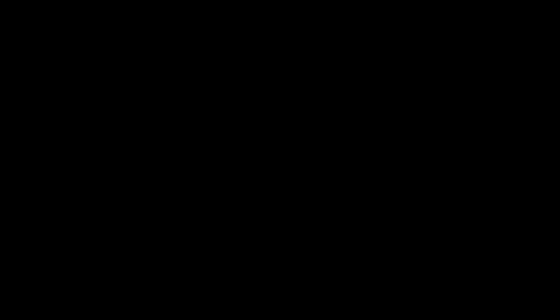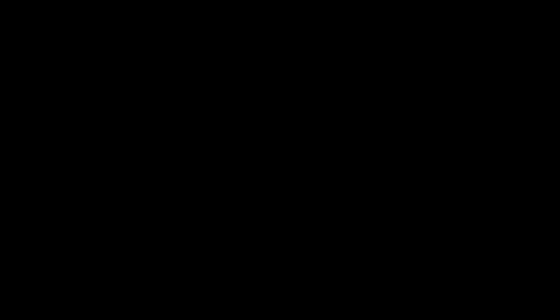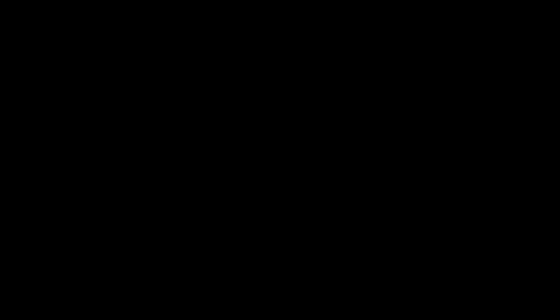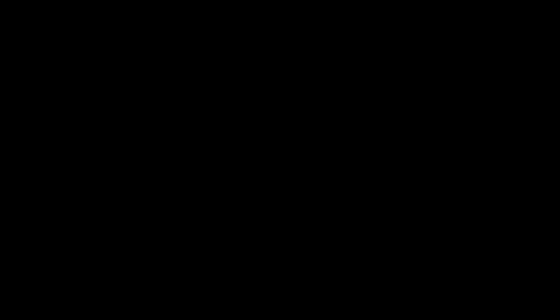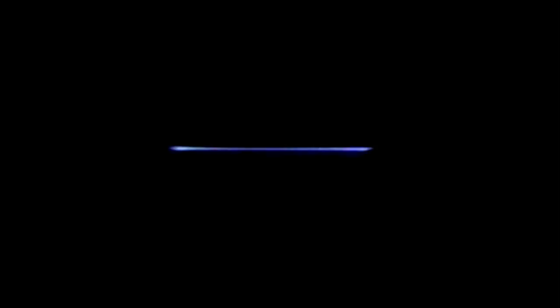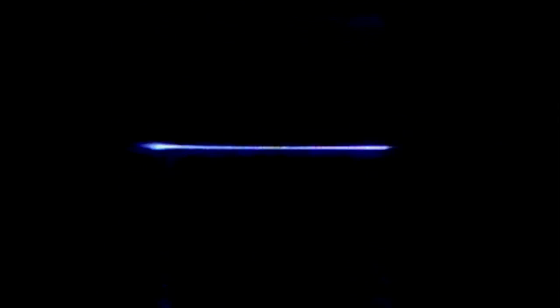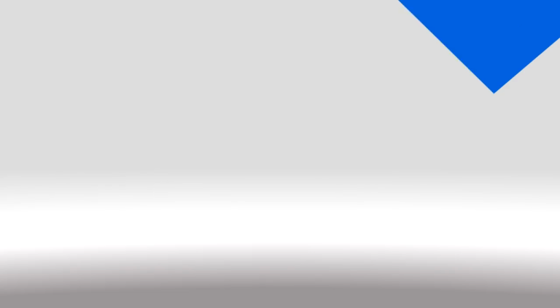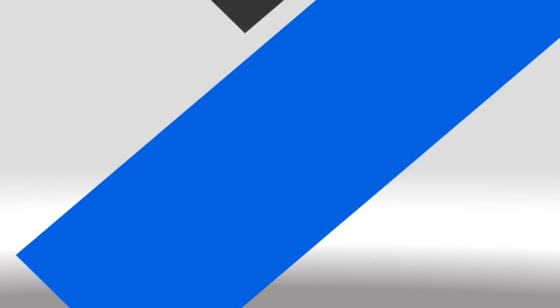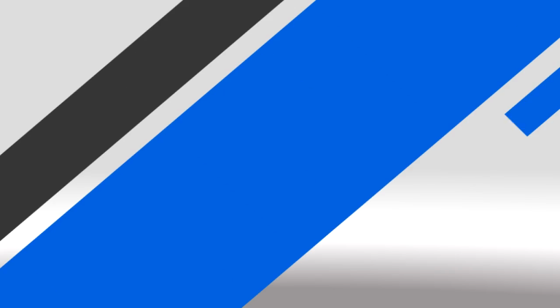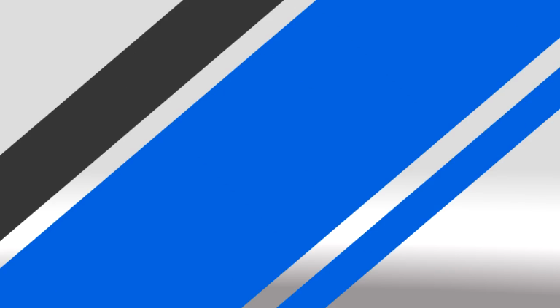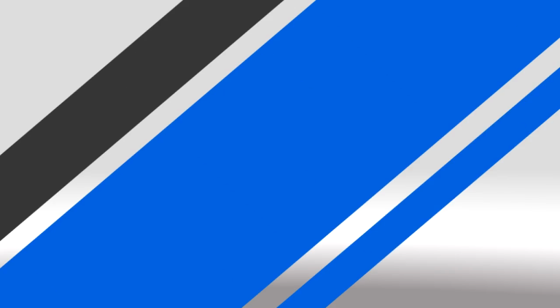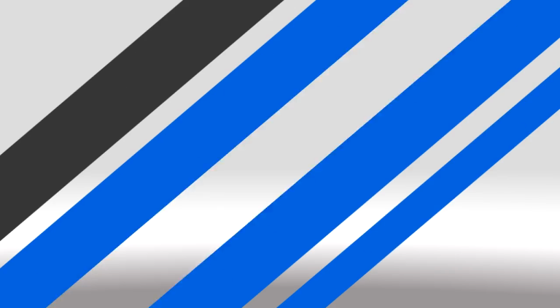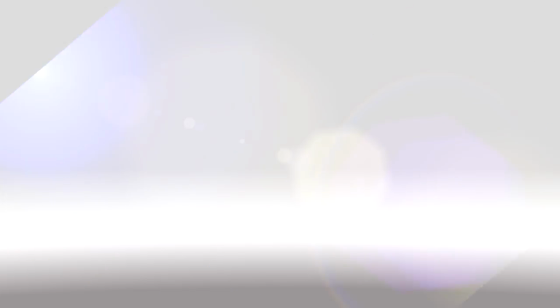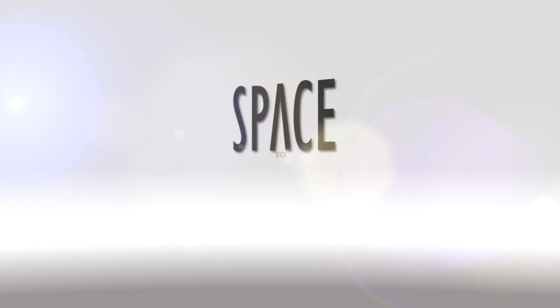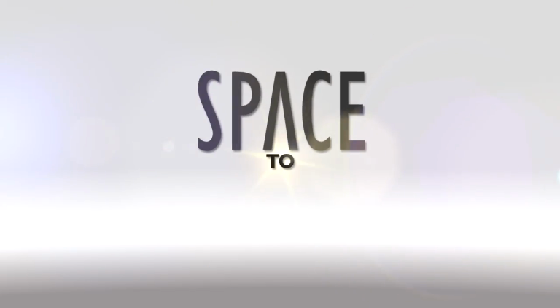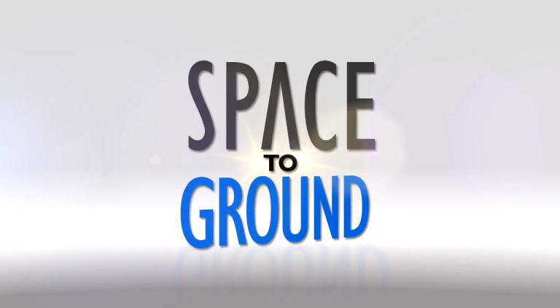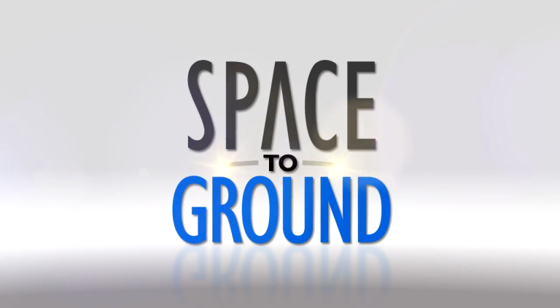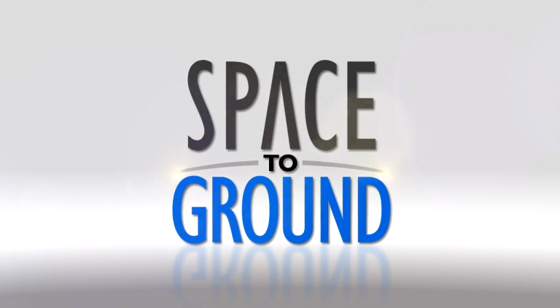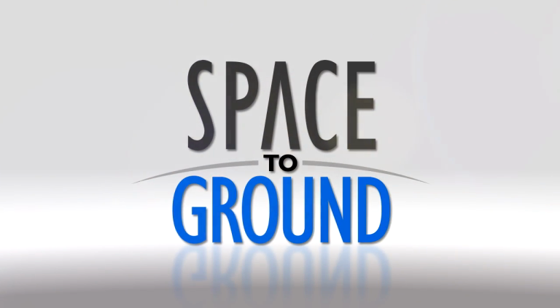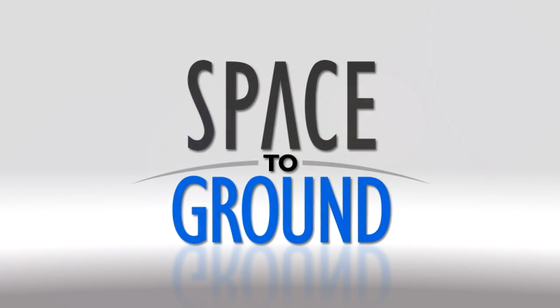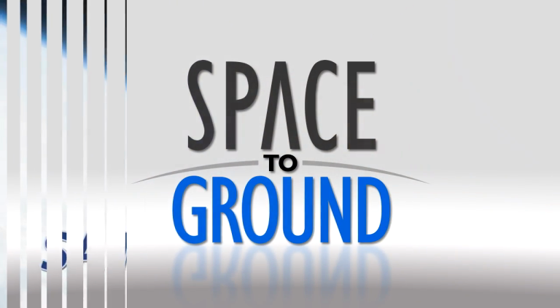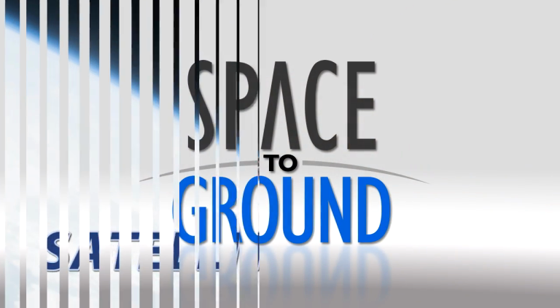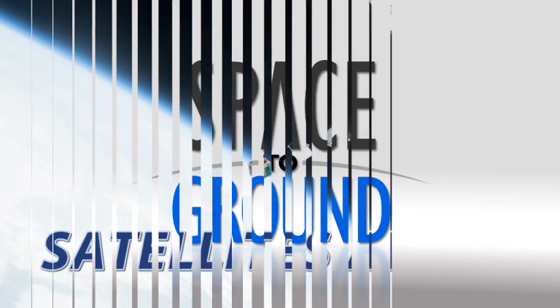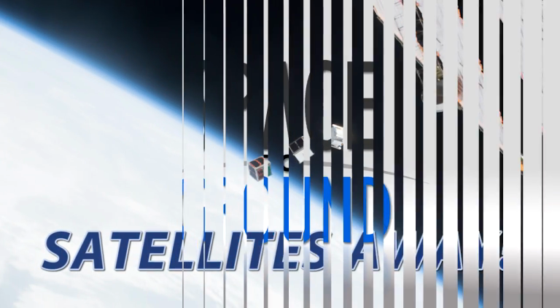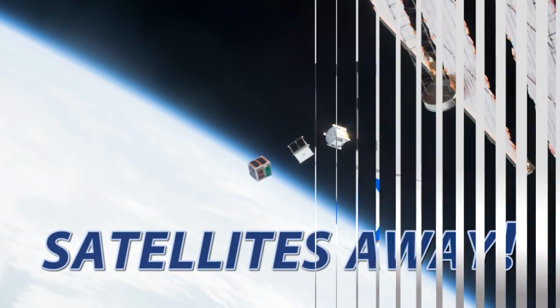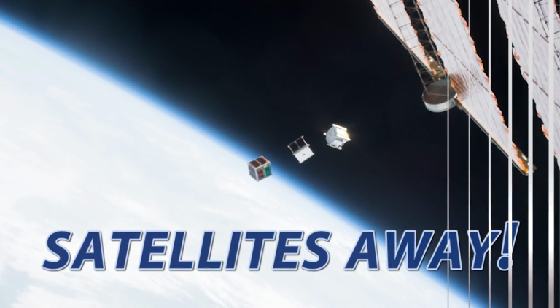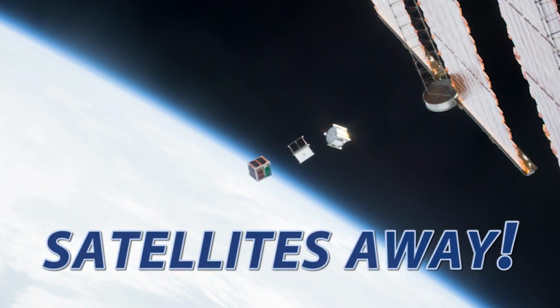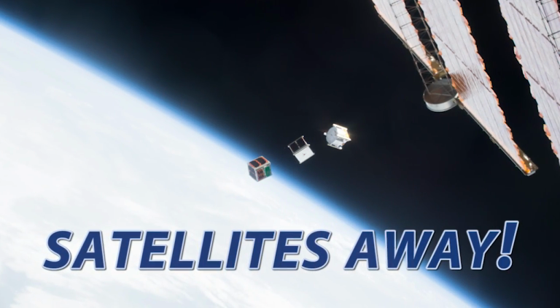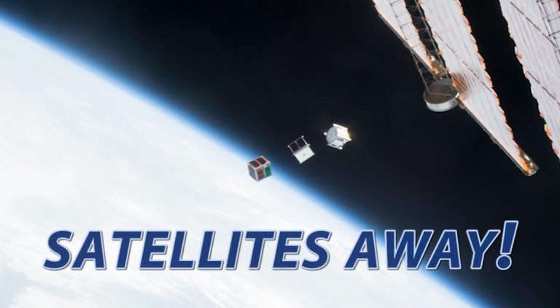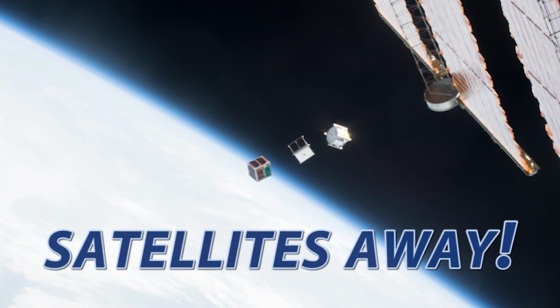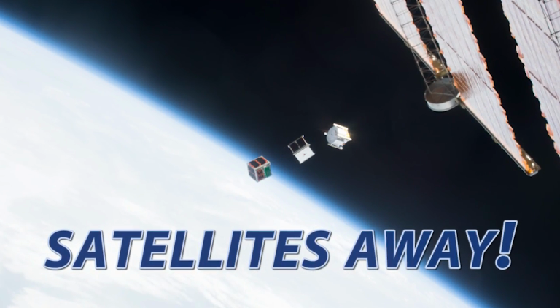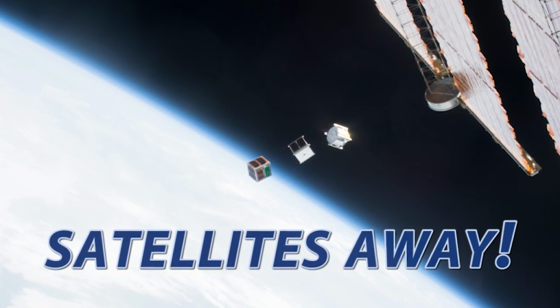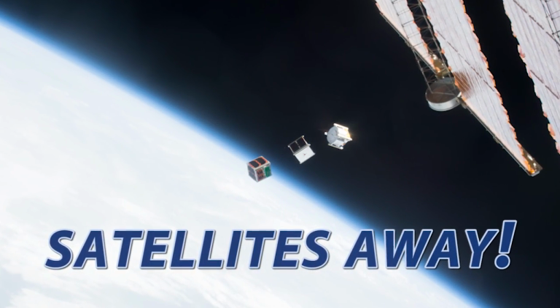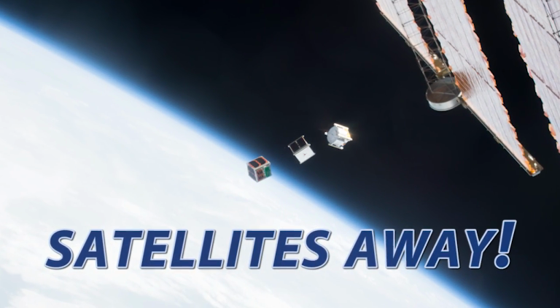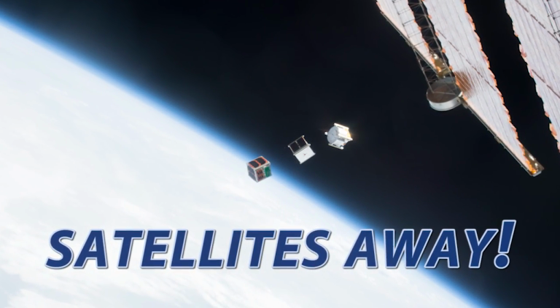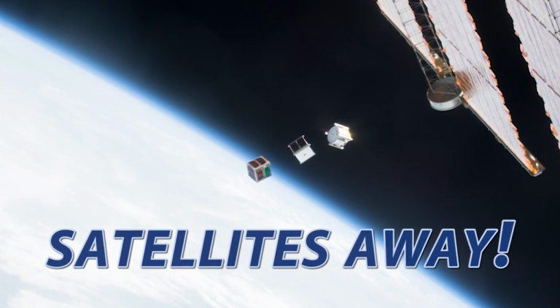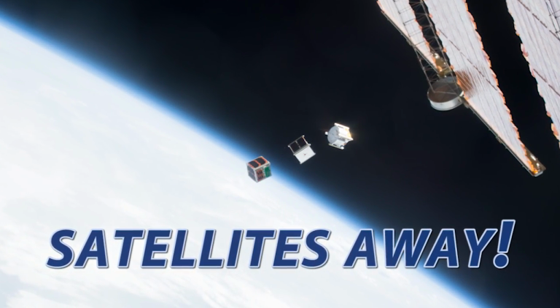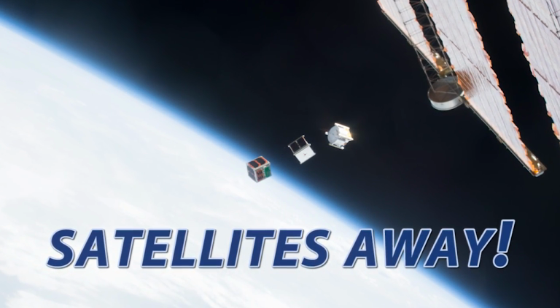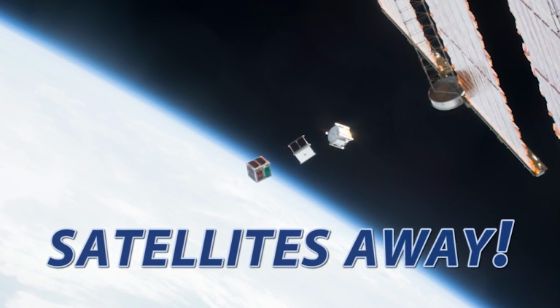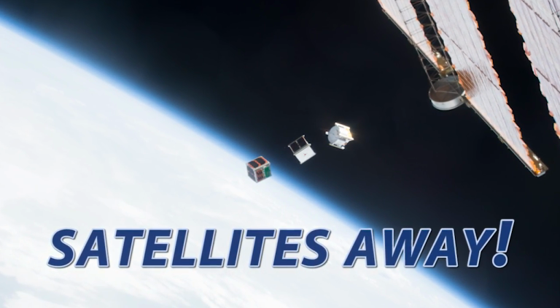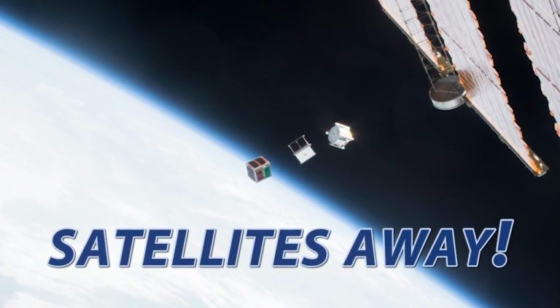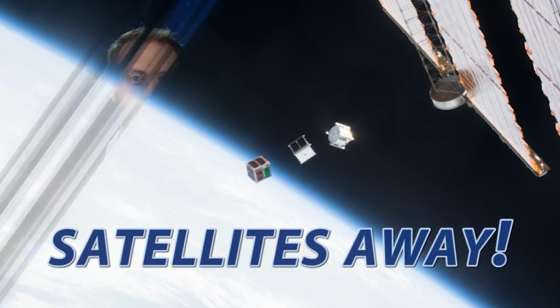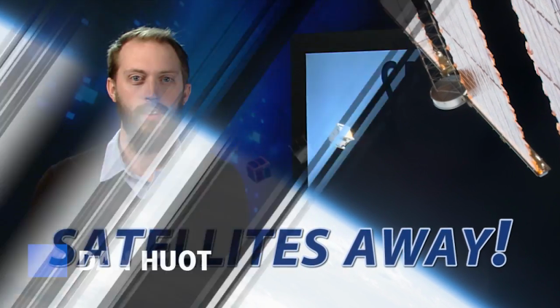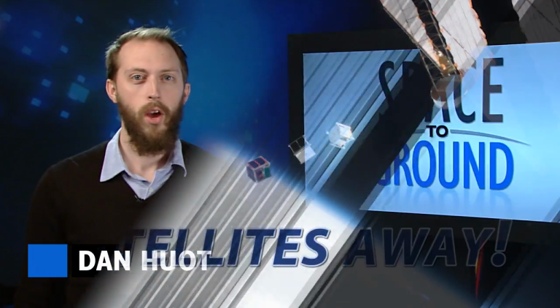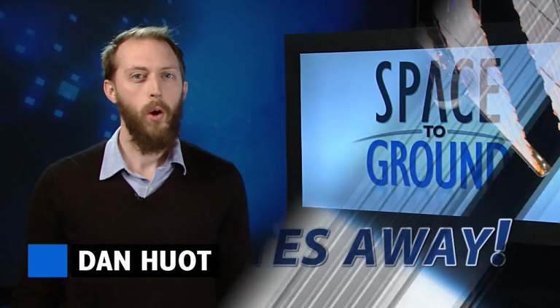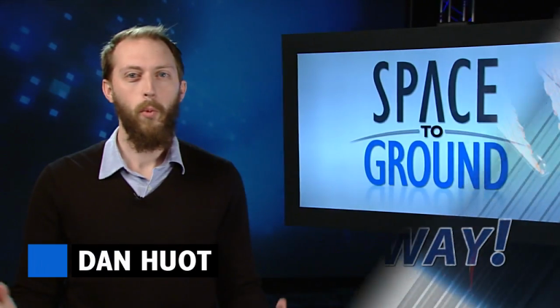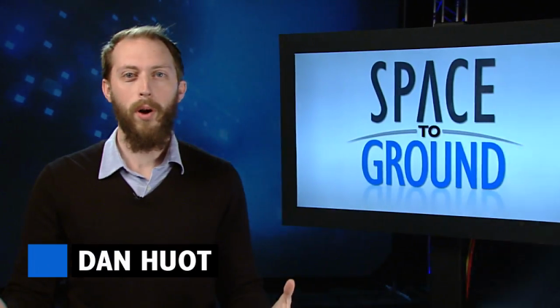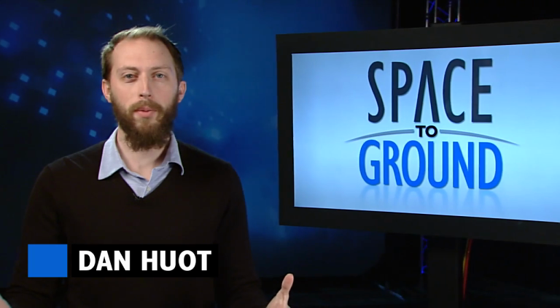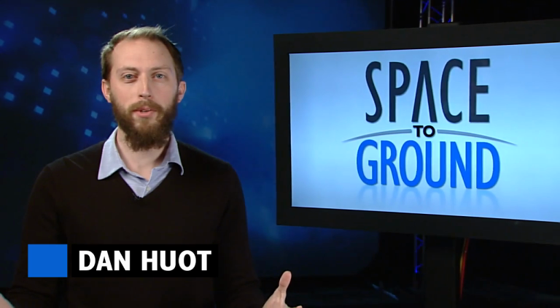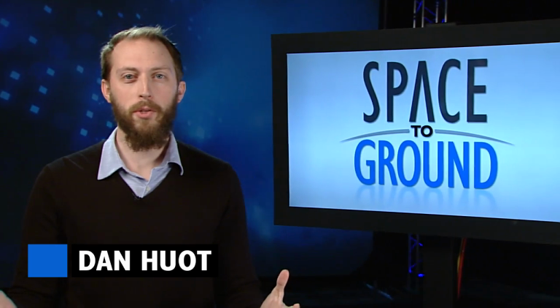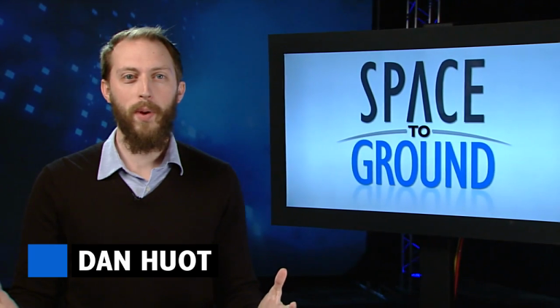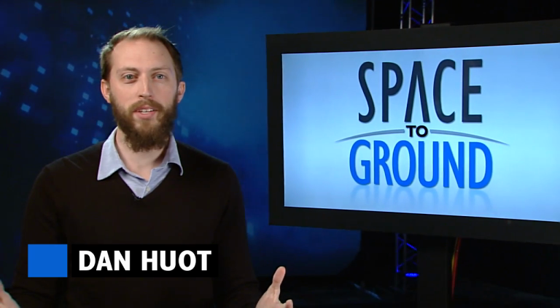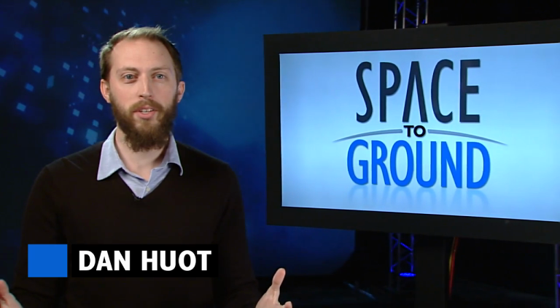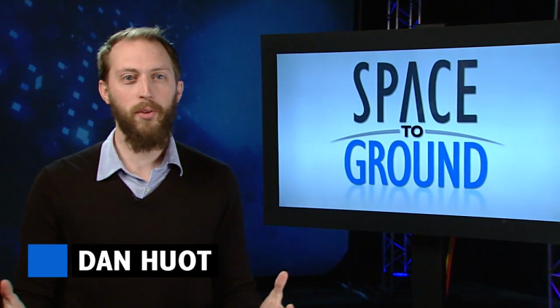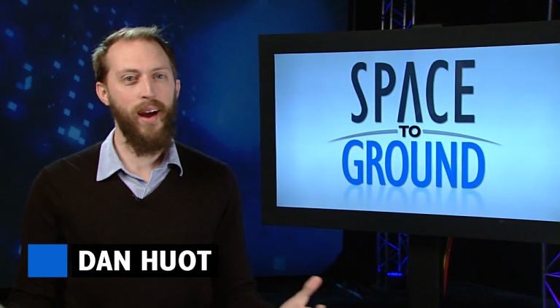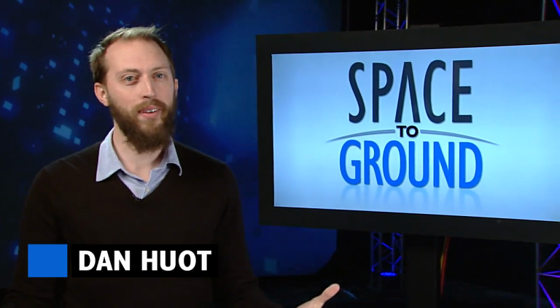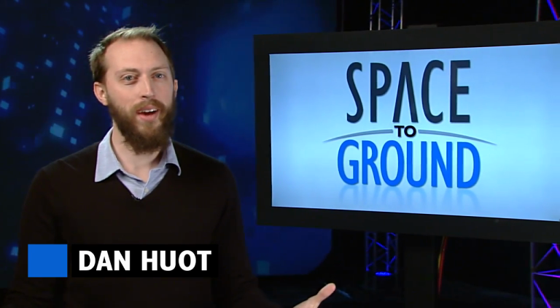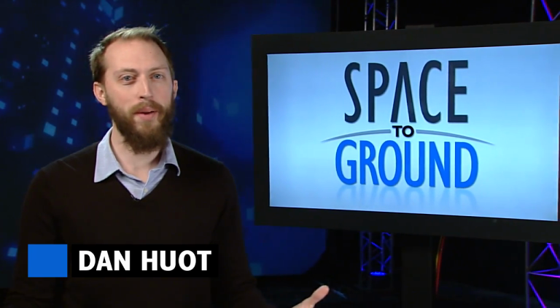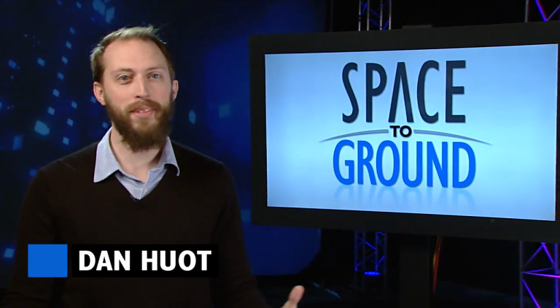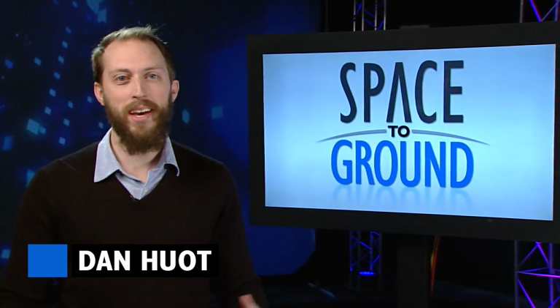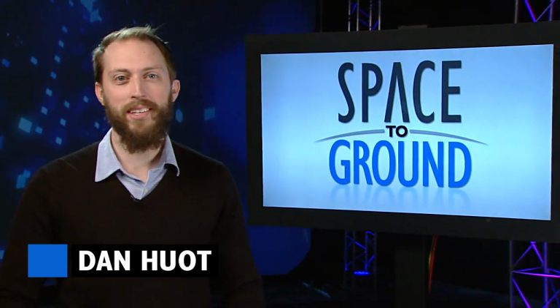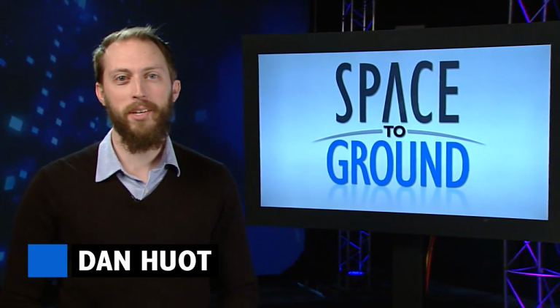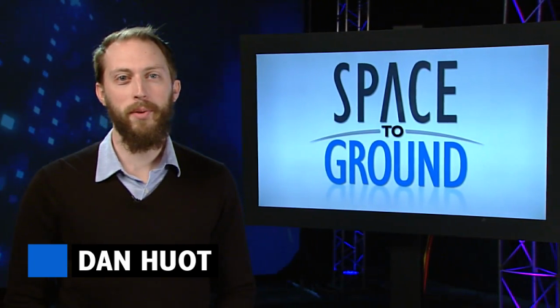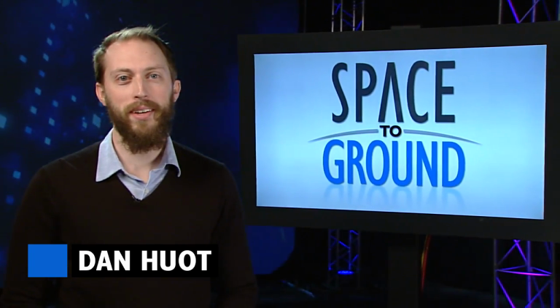Houston Station on Space to Ground. Satellites away! Welcome to Space to Ground, I'm Dan Hewitt.